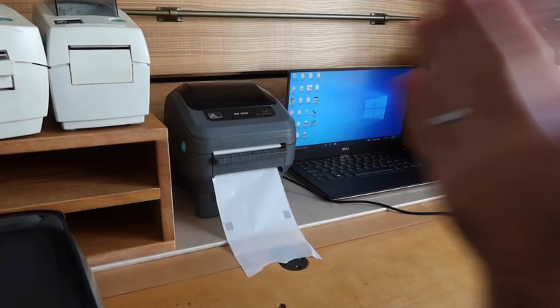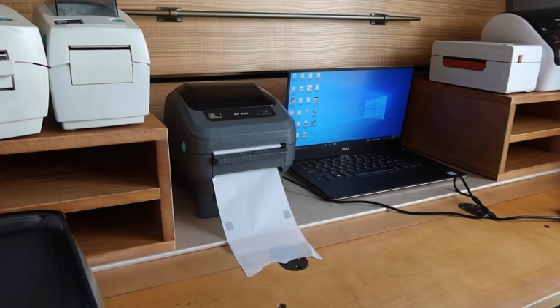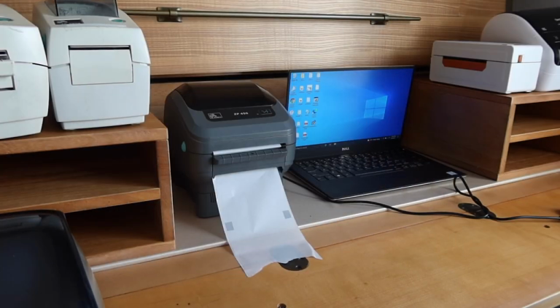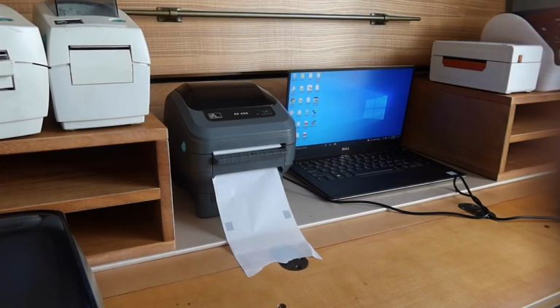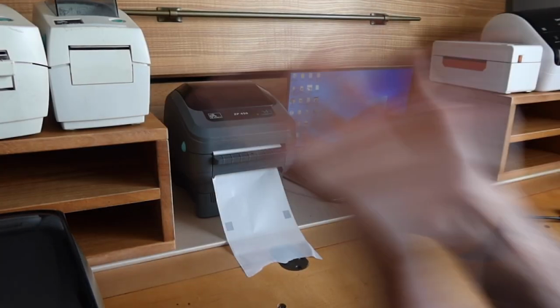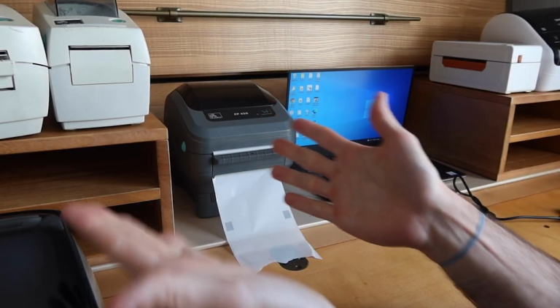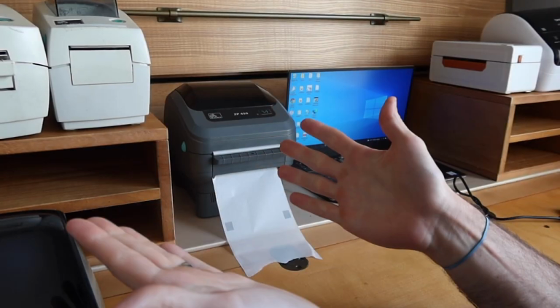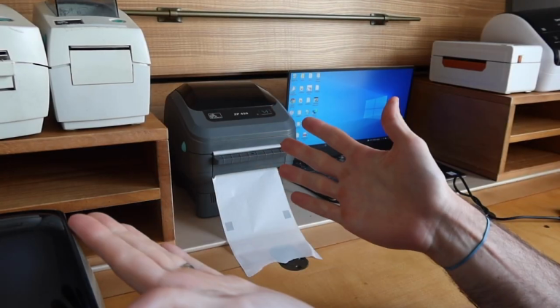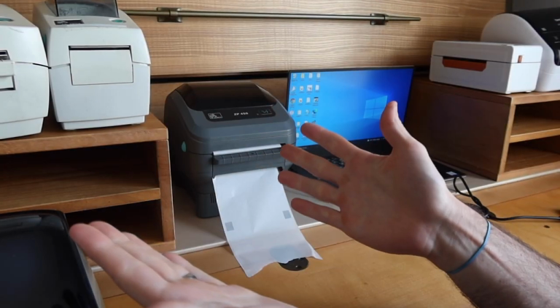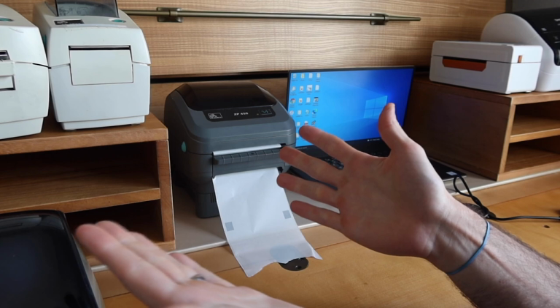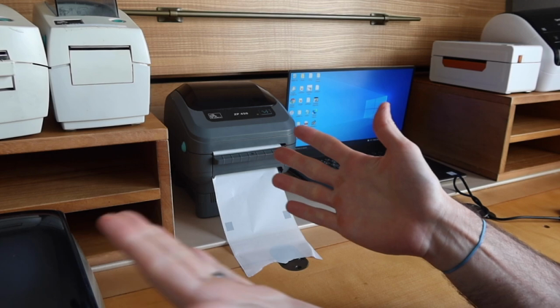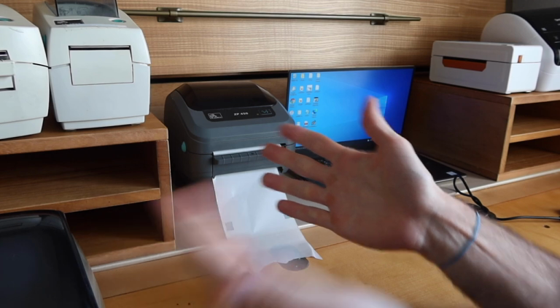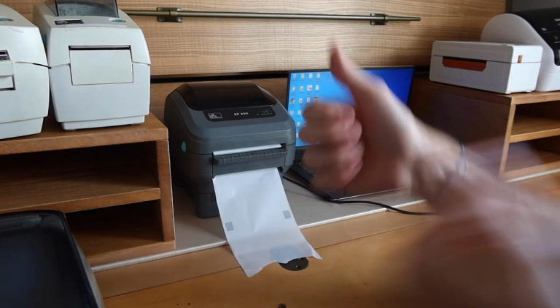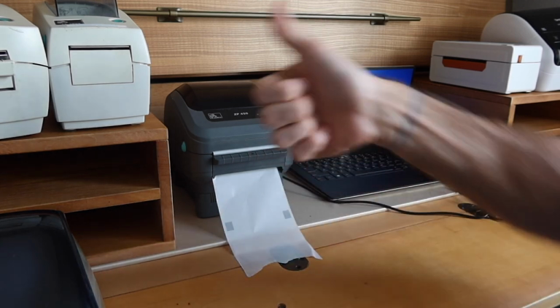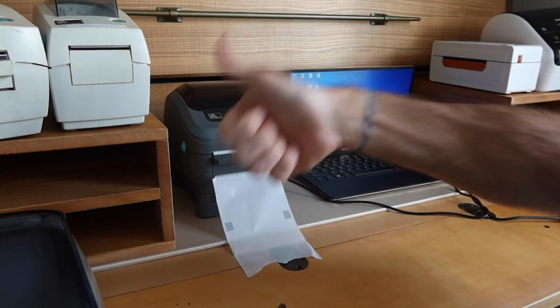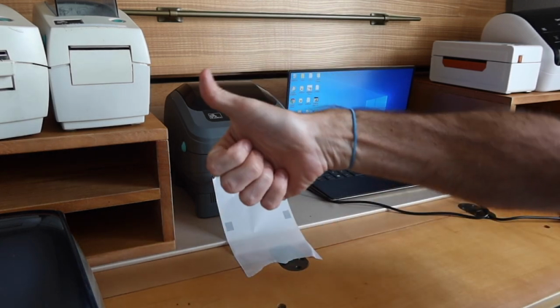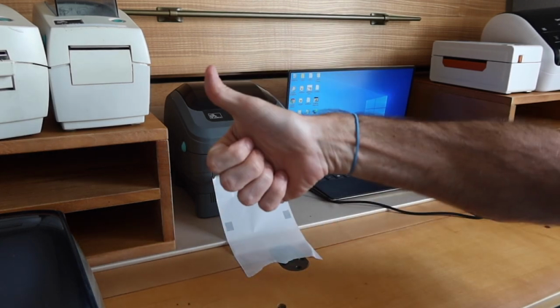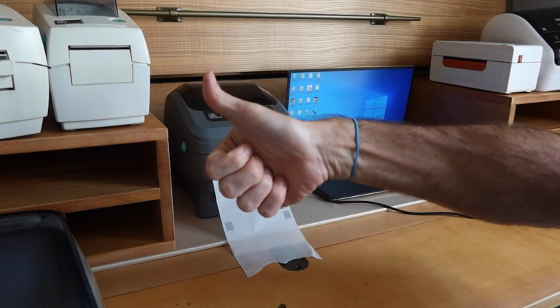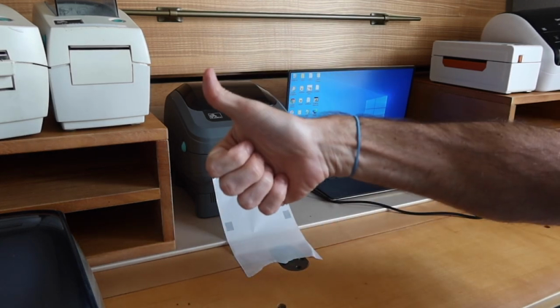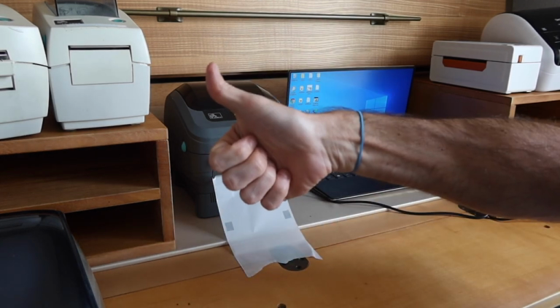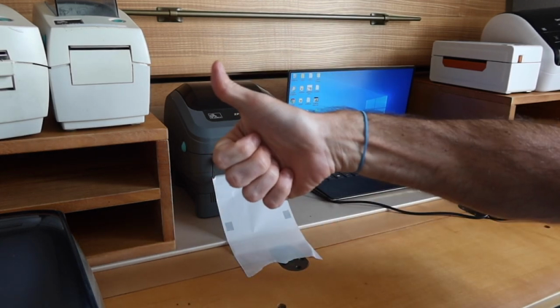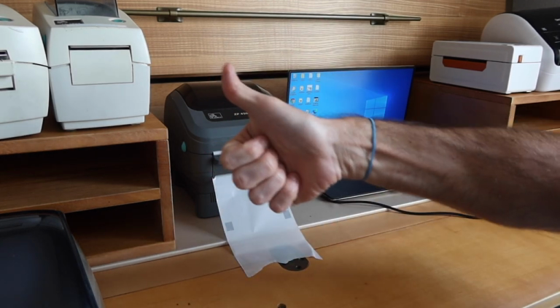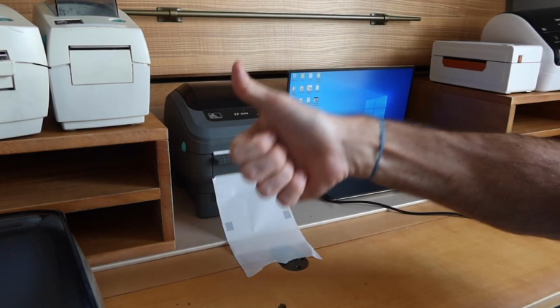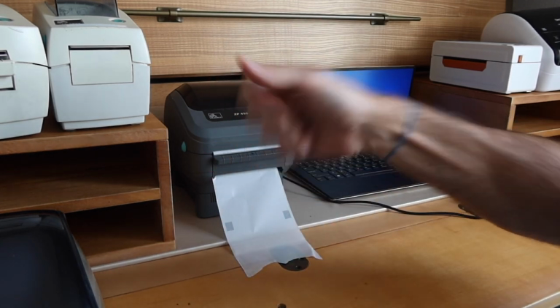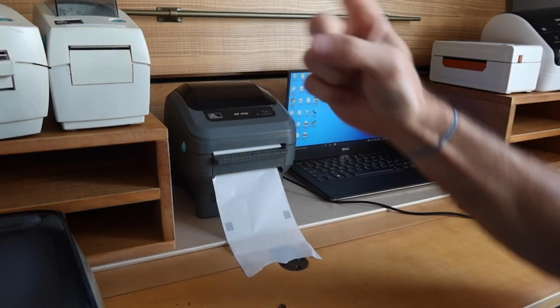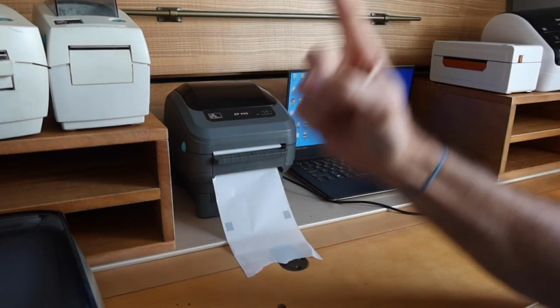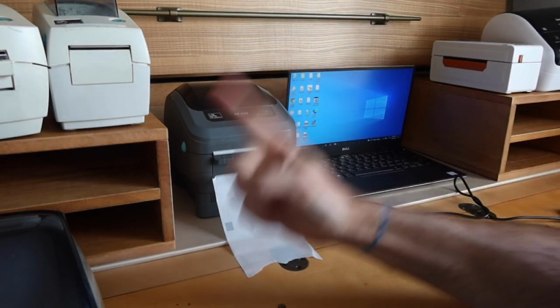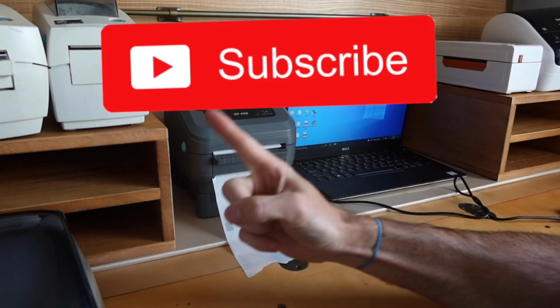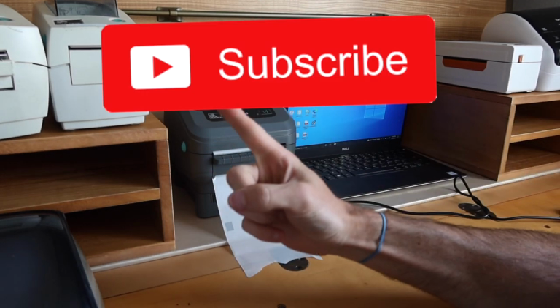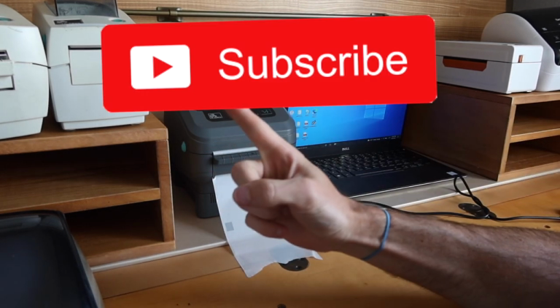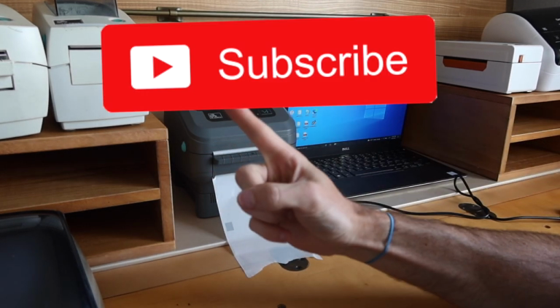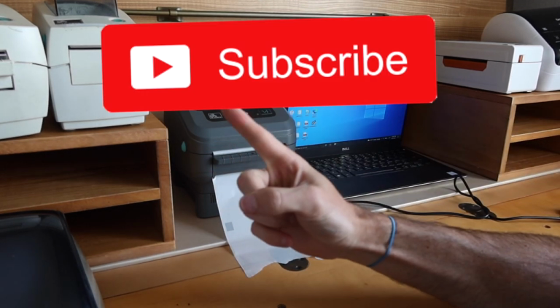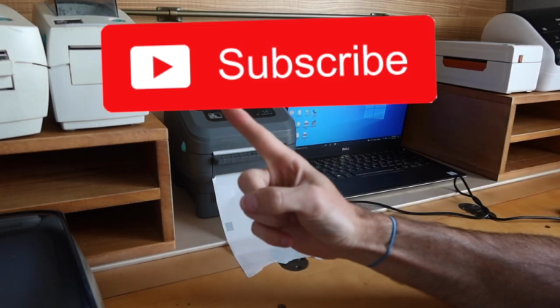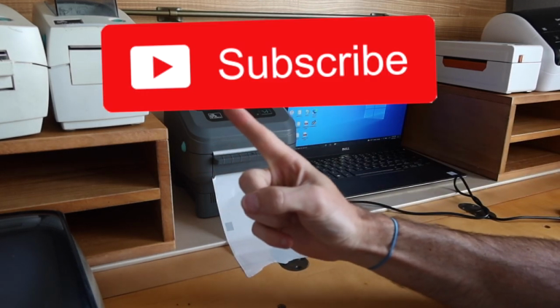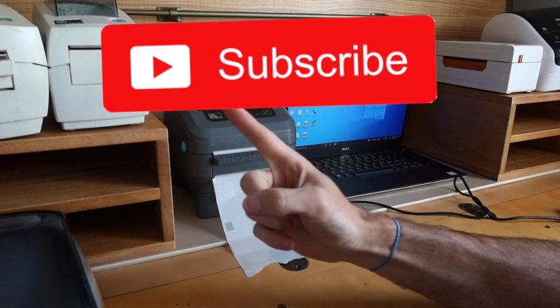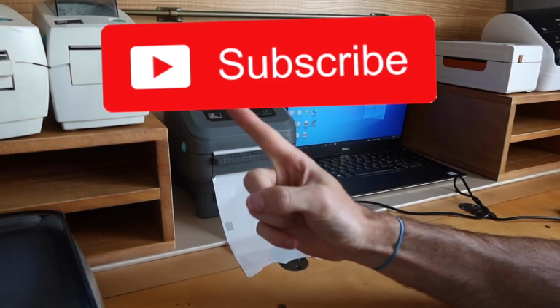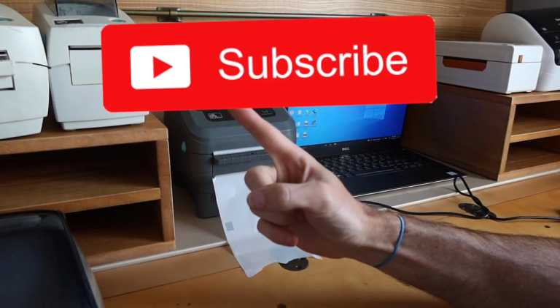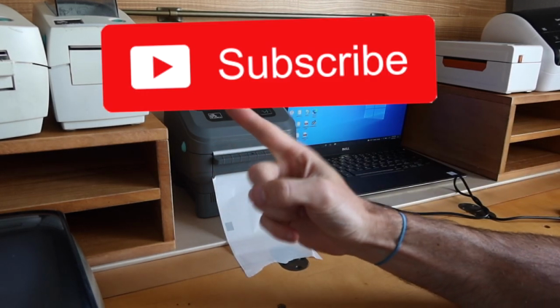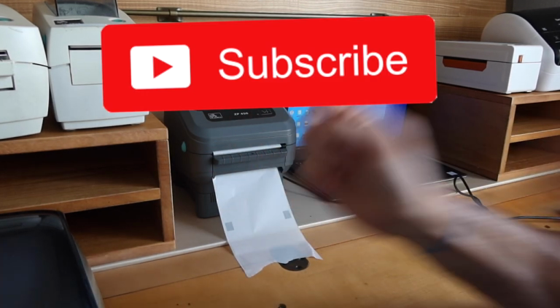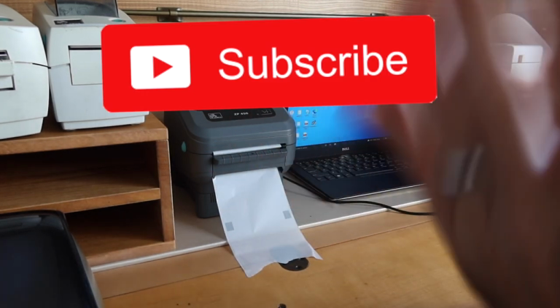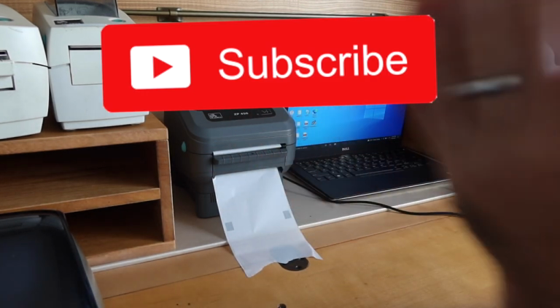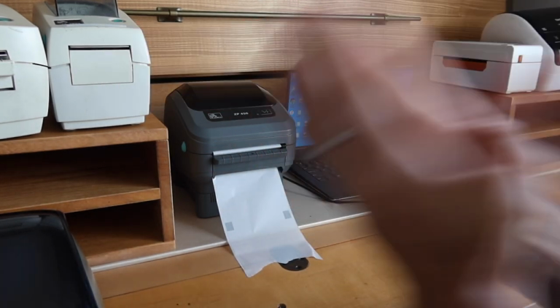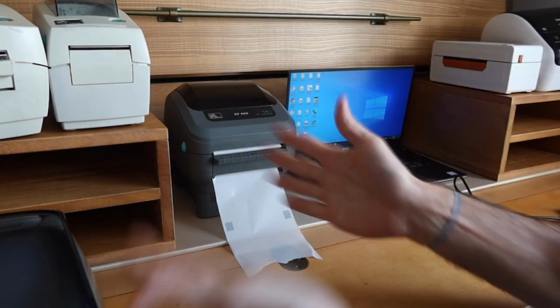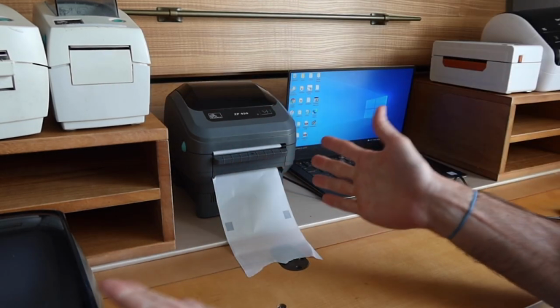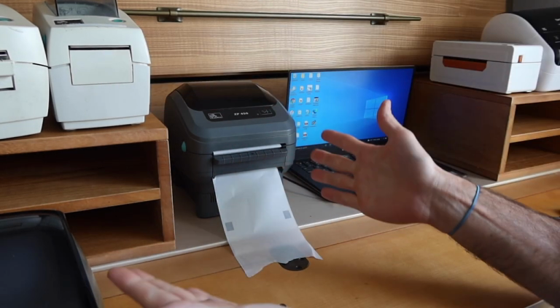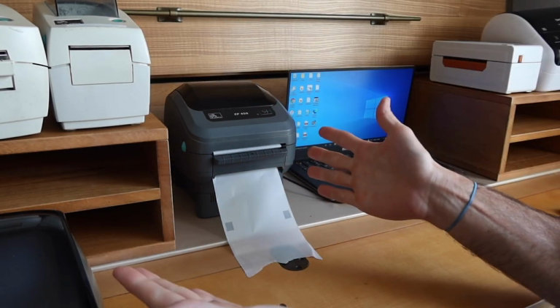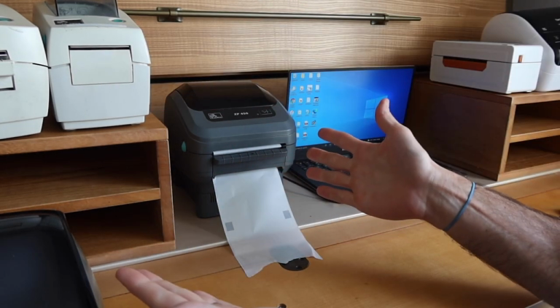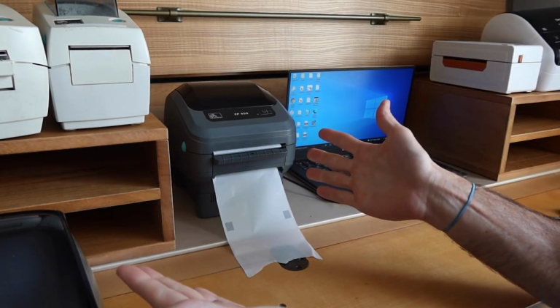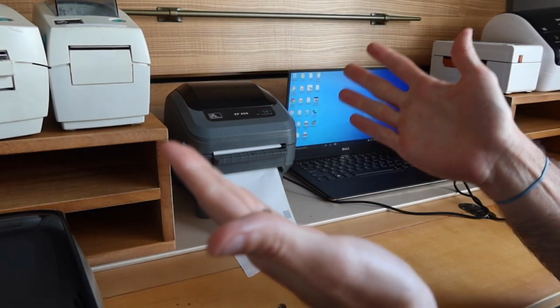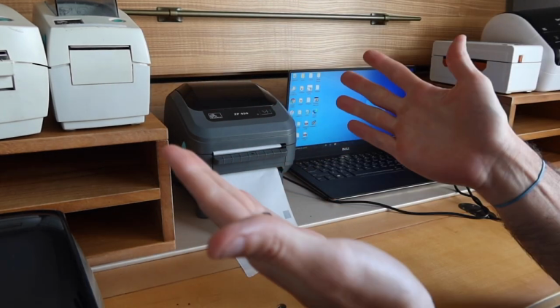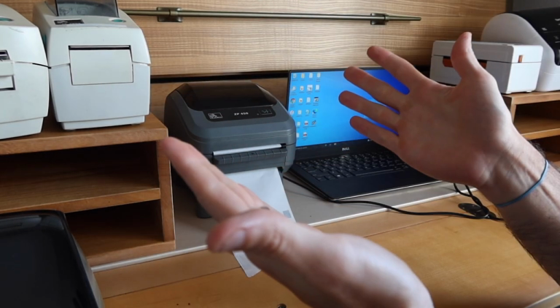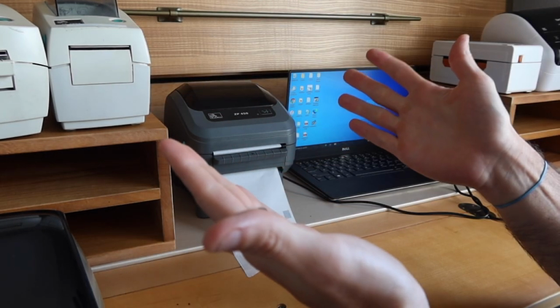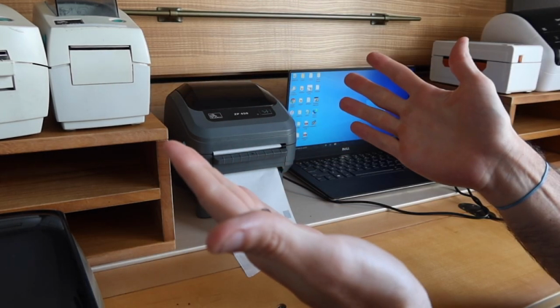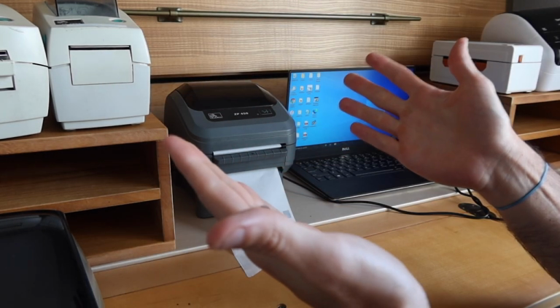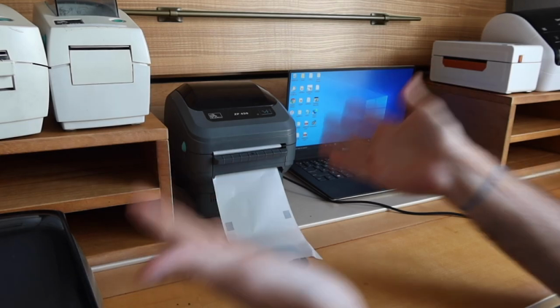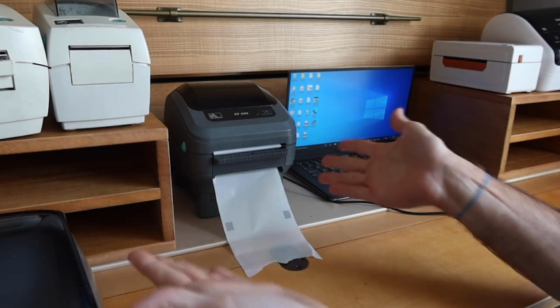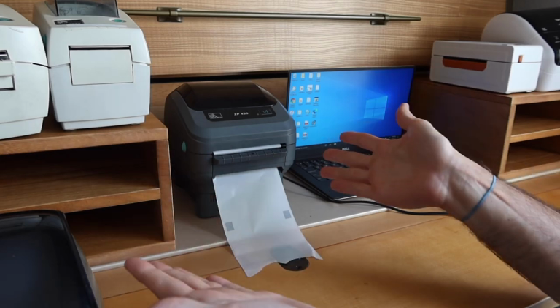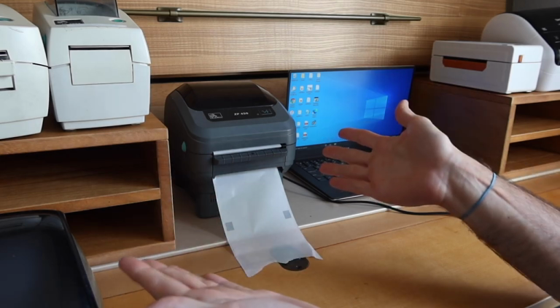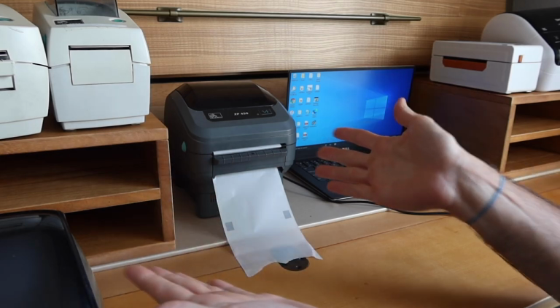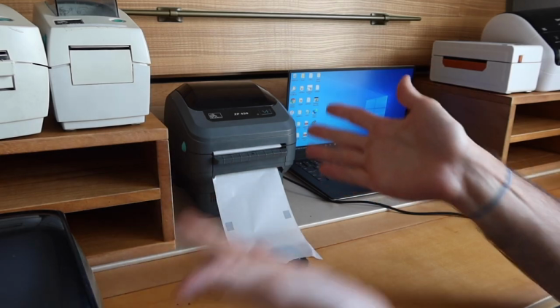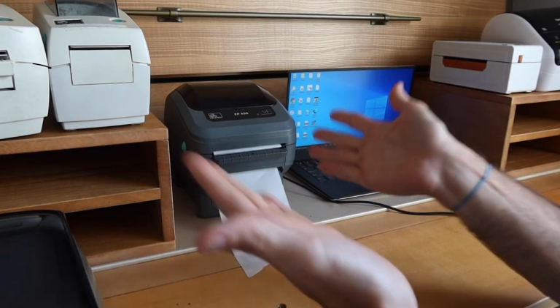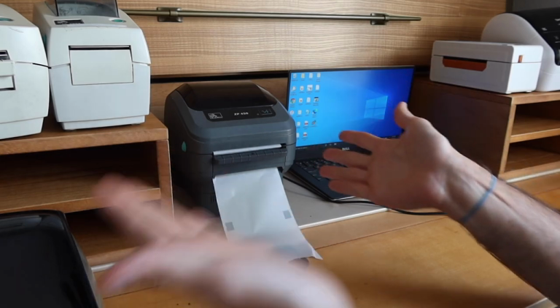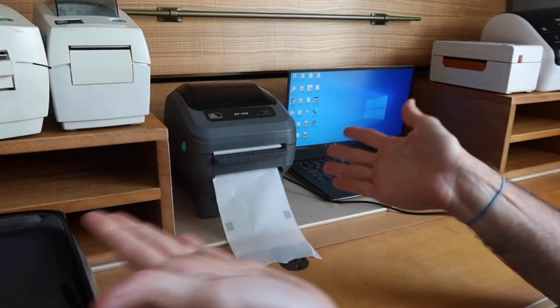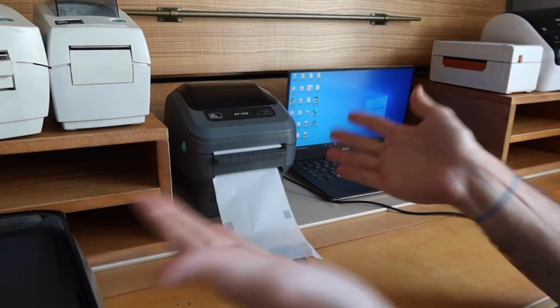But before we get into it, if you haven't already, please give the video a thumbs up. If you haven't already subscribed to the channel, consider subscribing, and let's get into the explanation and the setup.